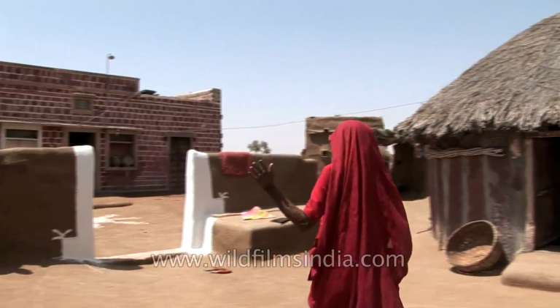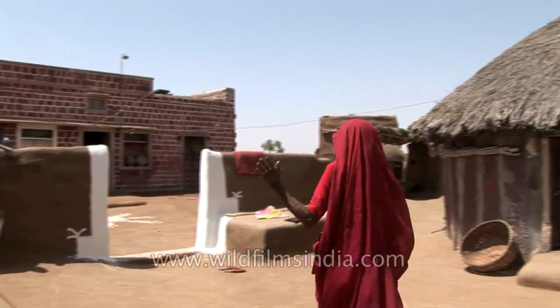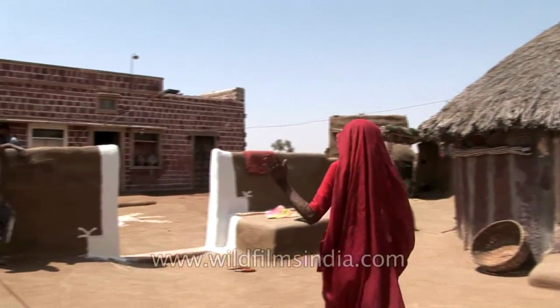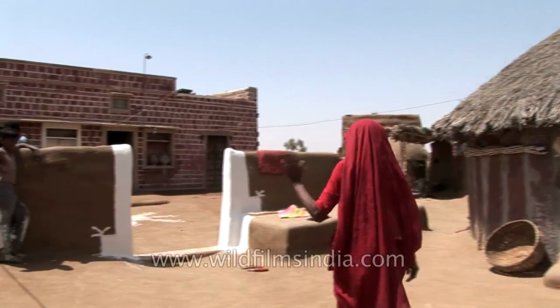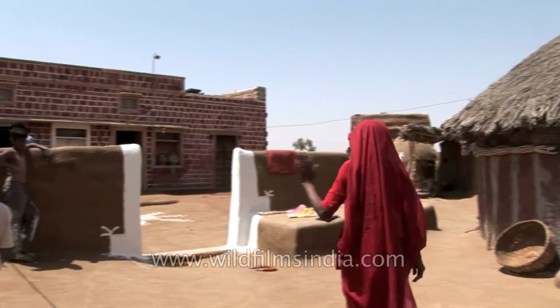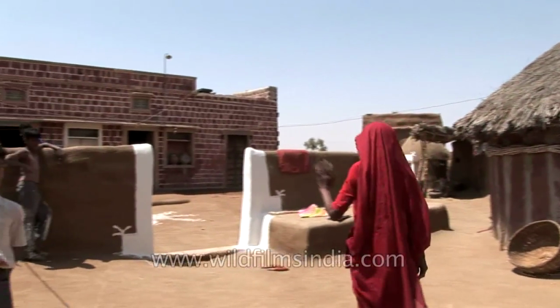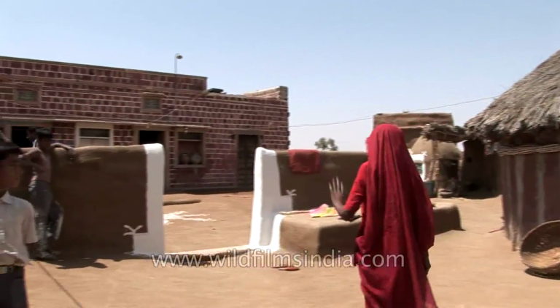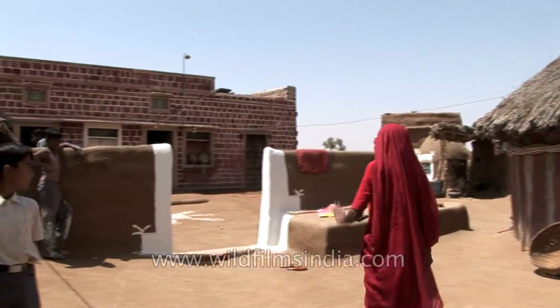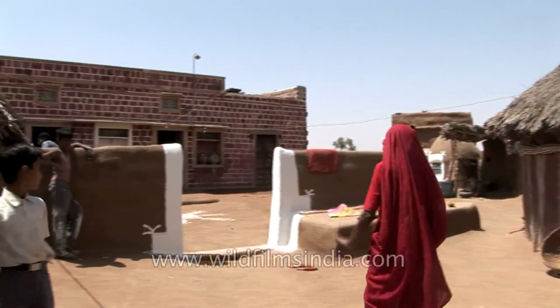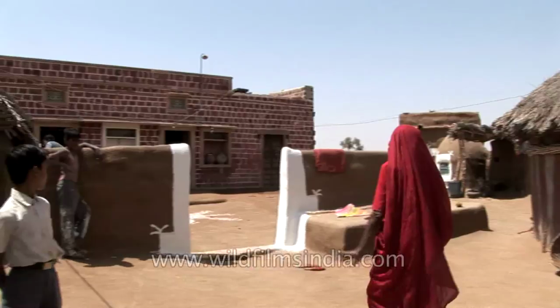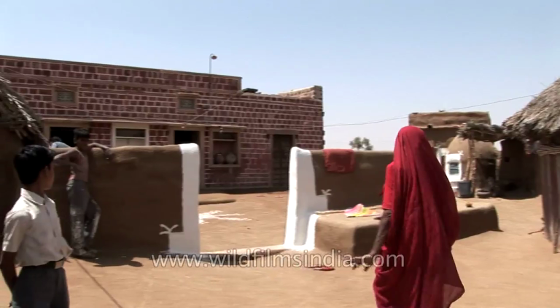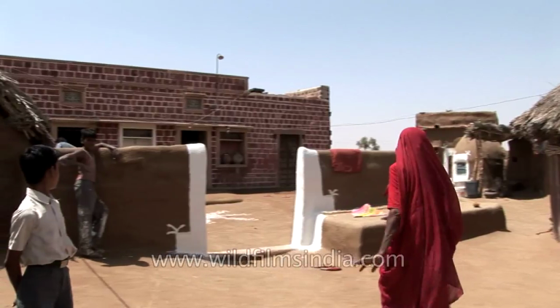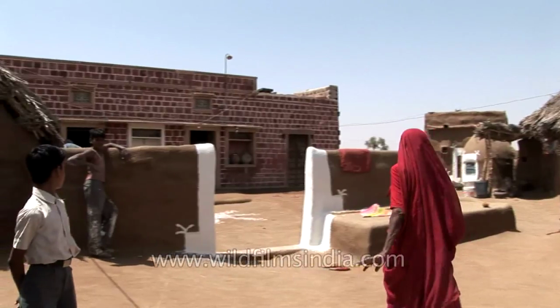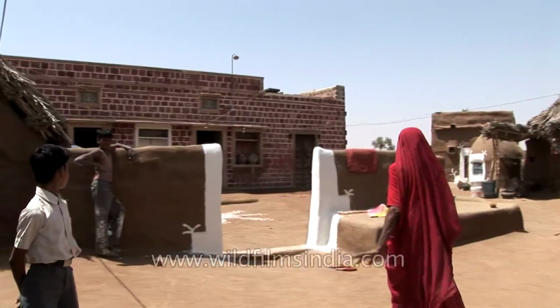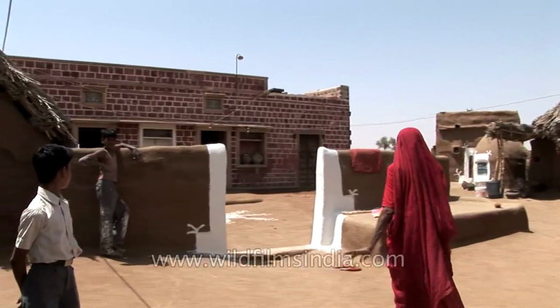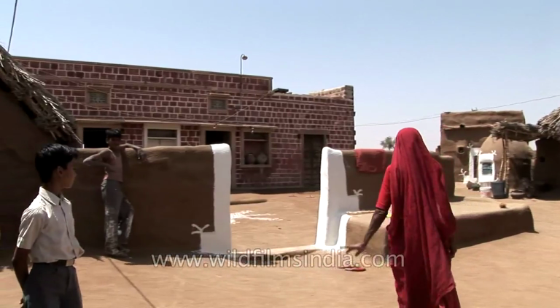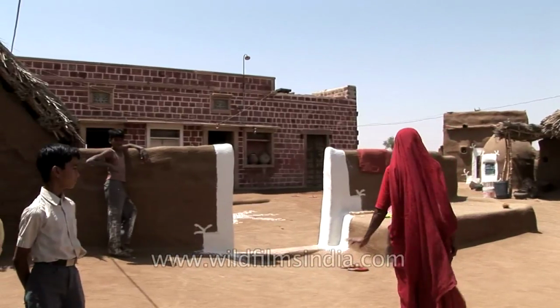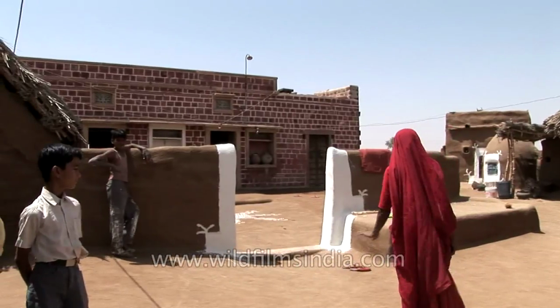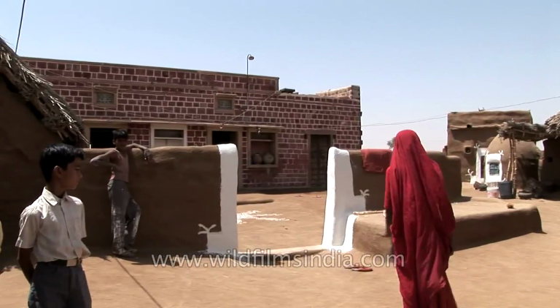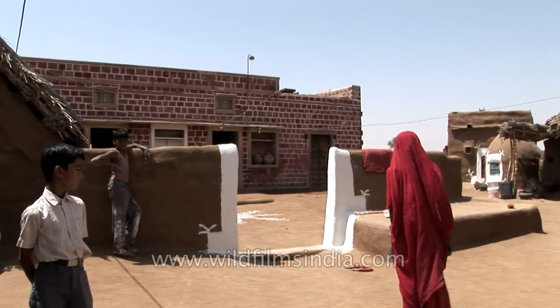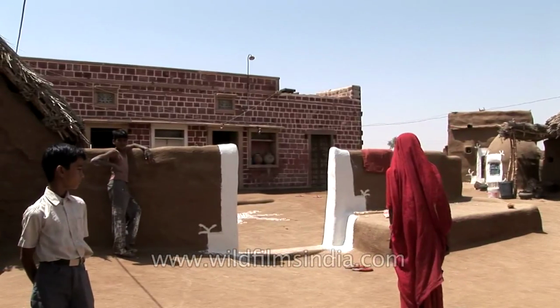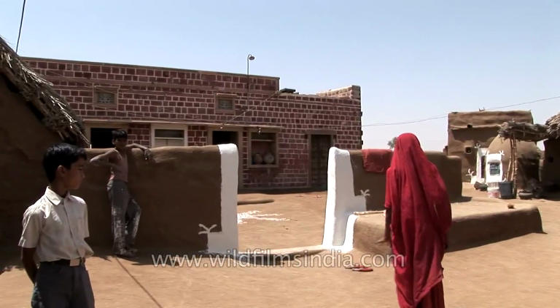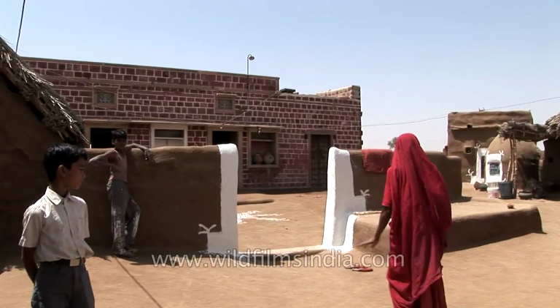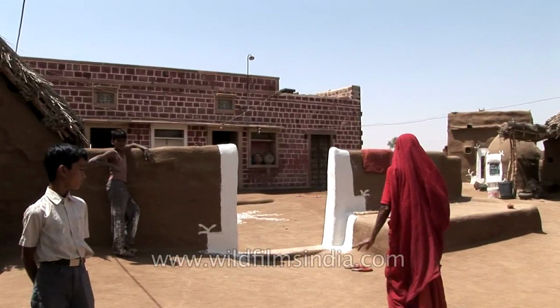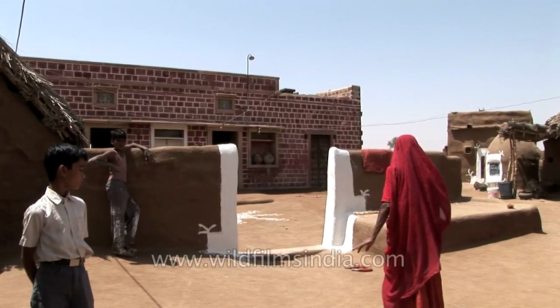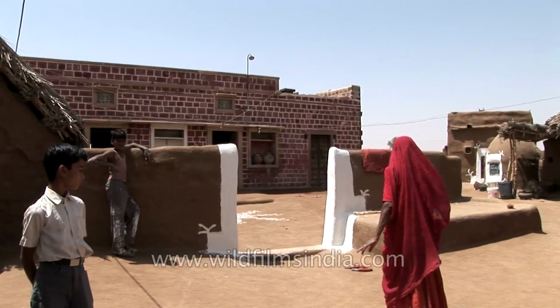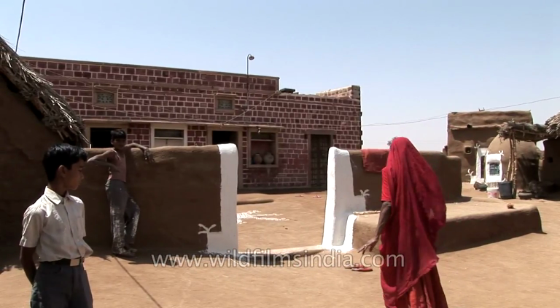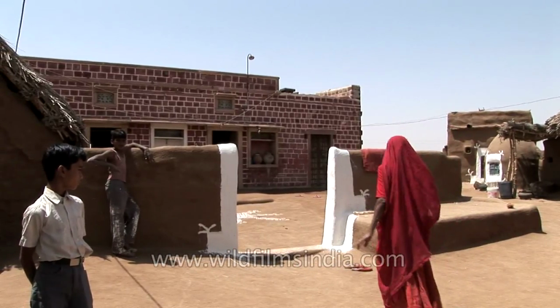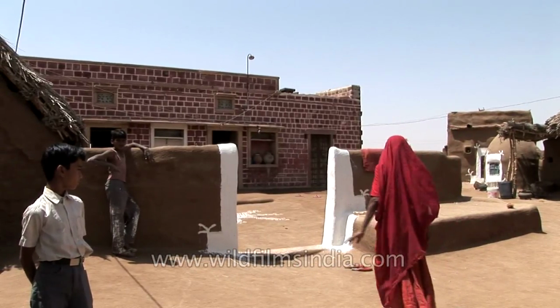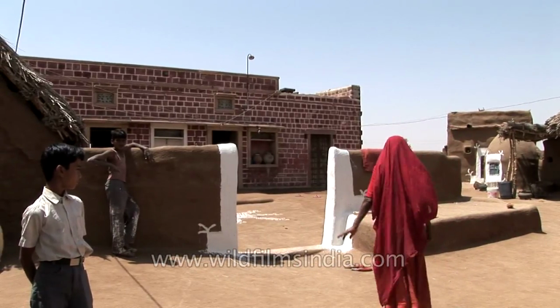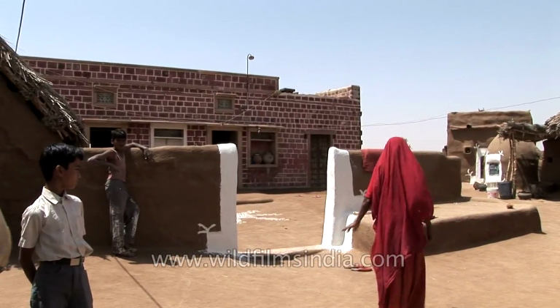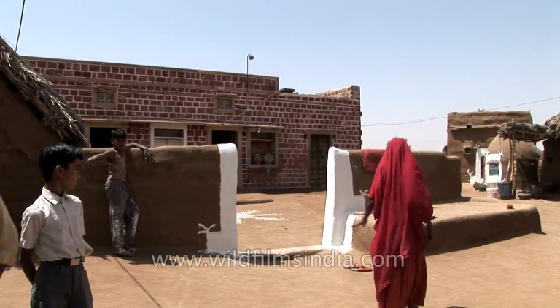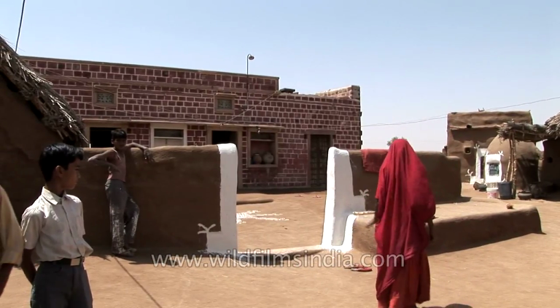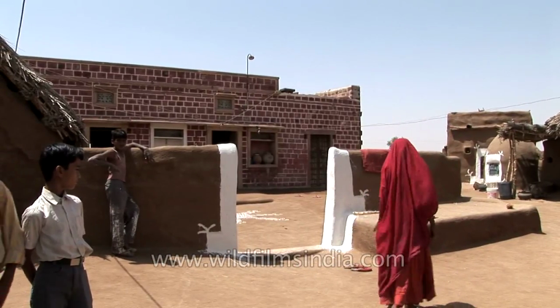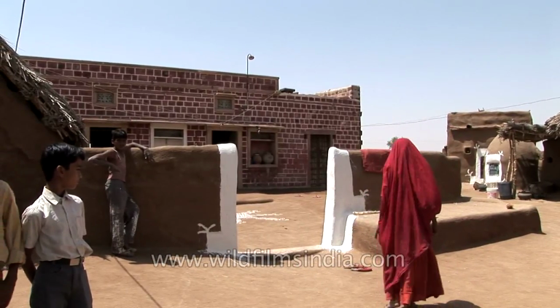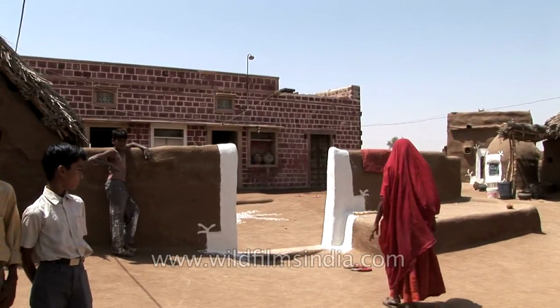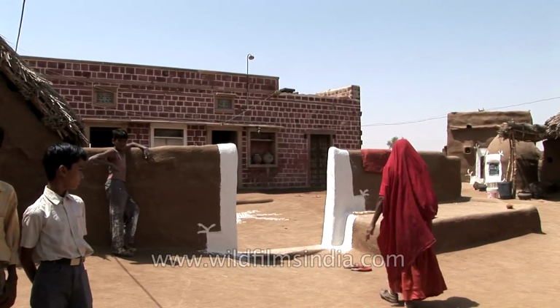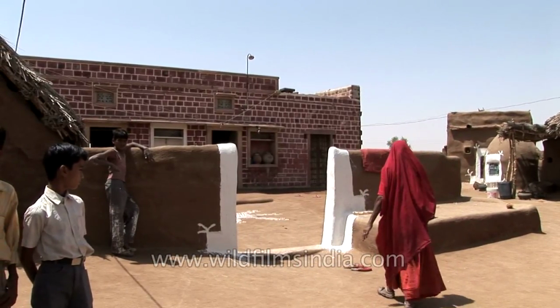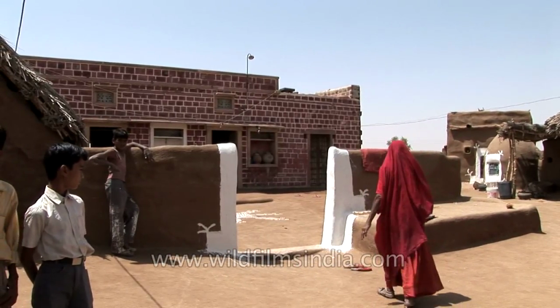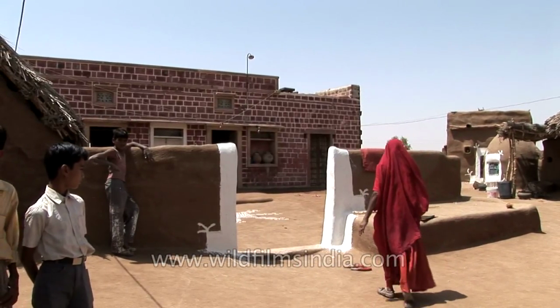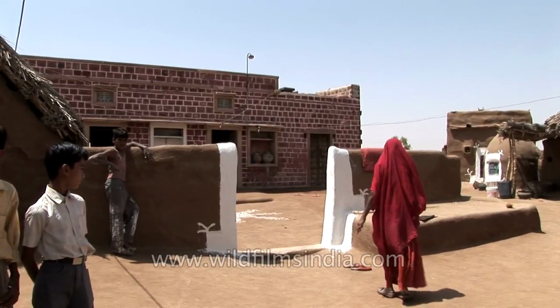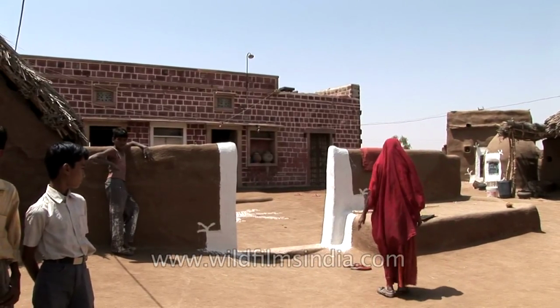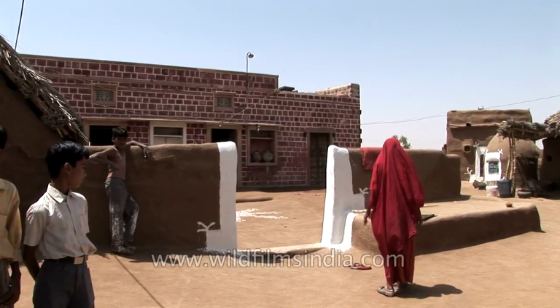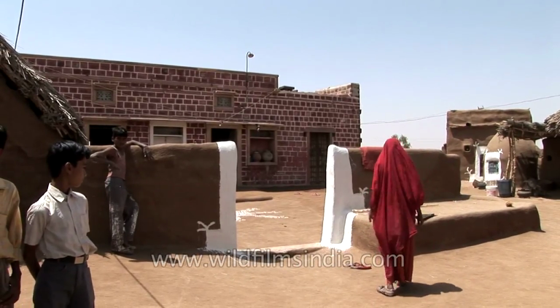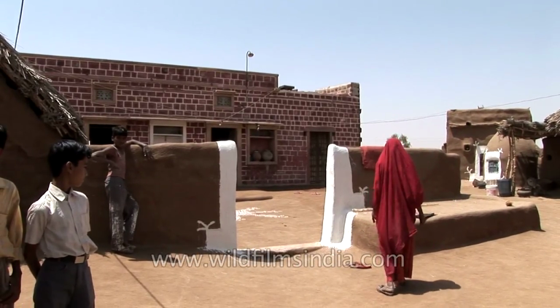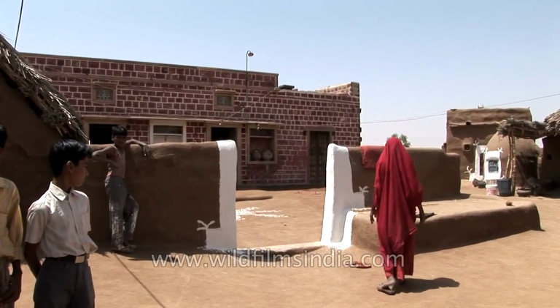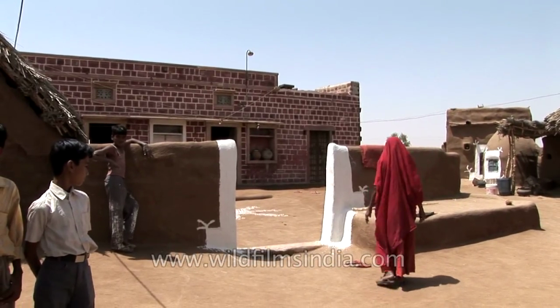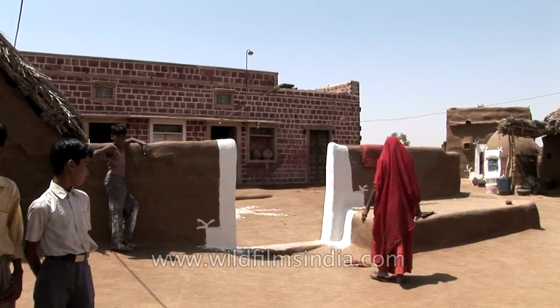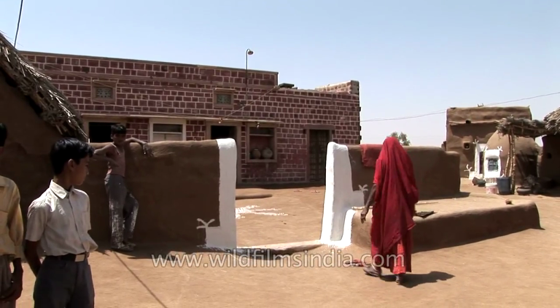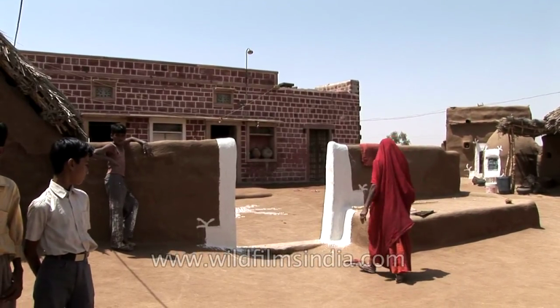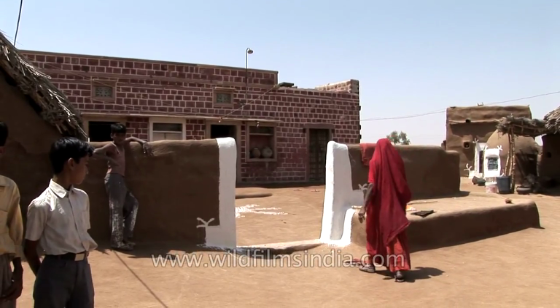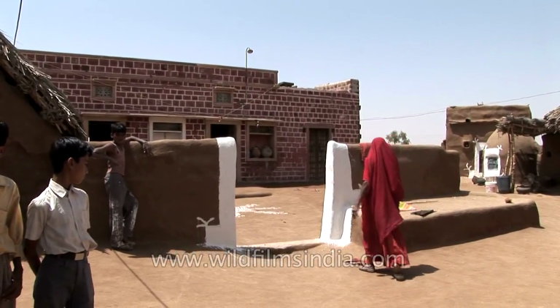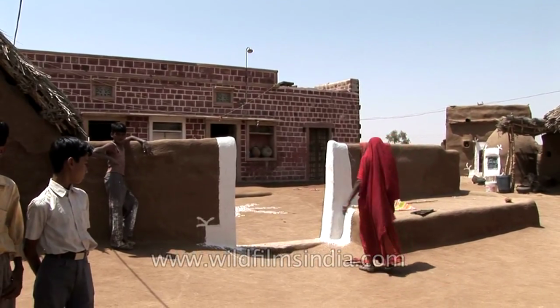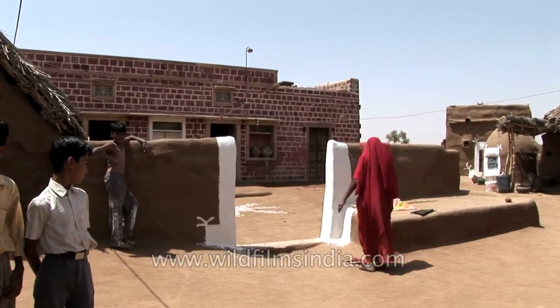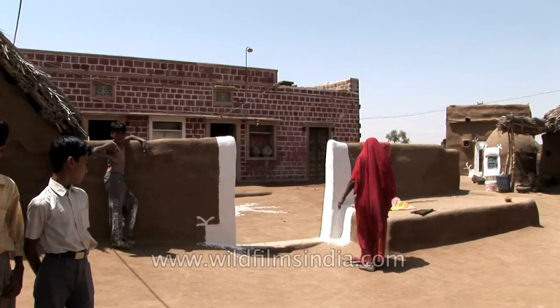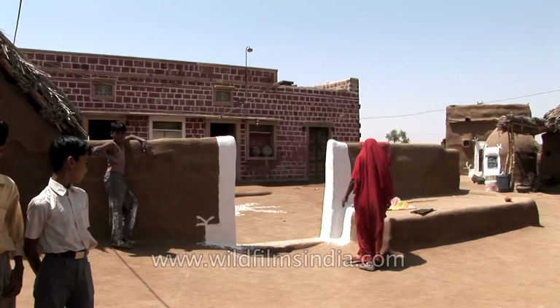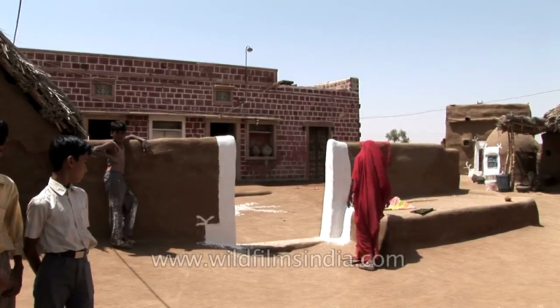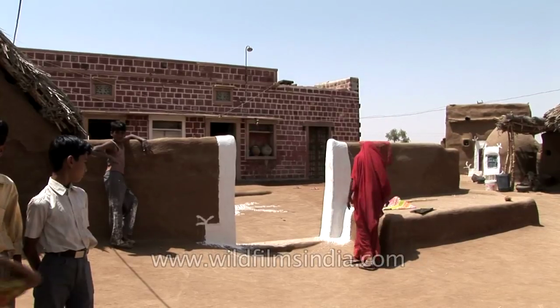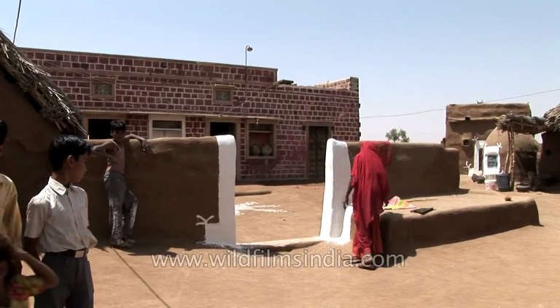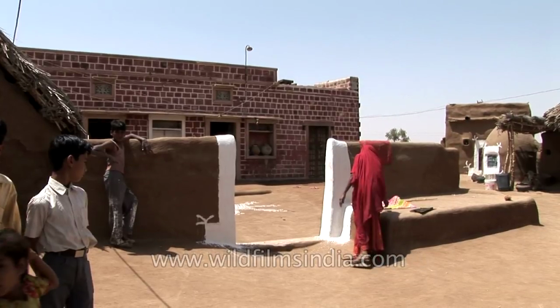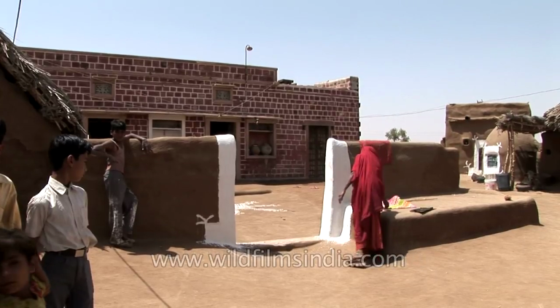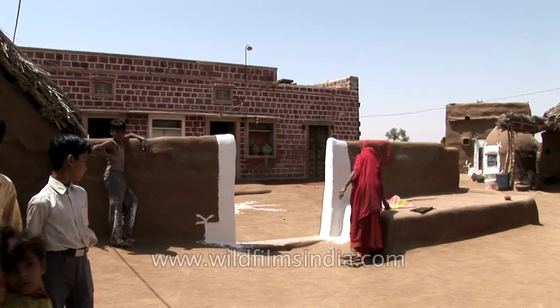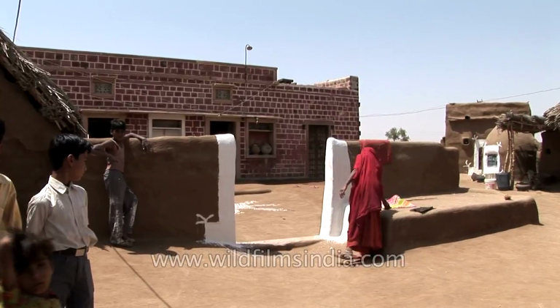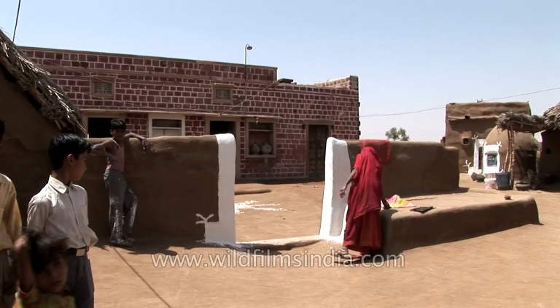That's why they draw the design there. It's pretty, it's very intricate. It's done with chalk.